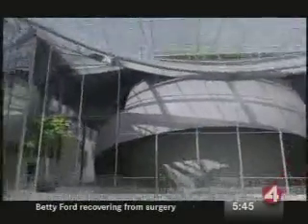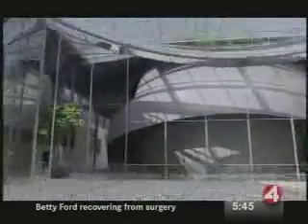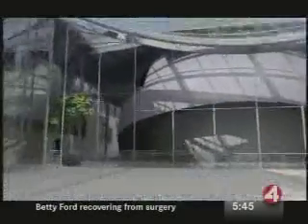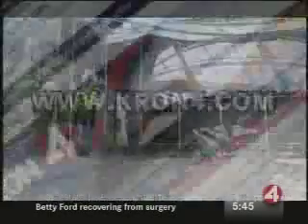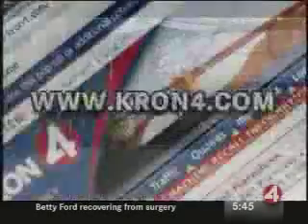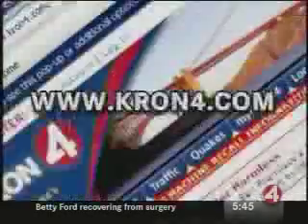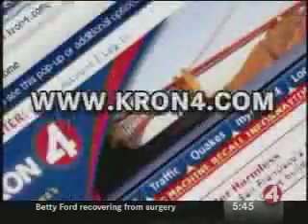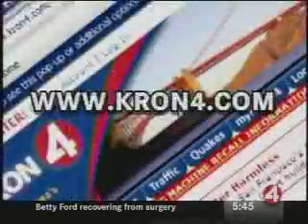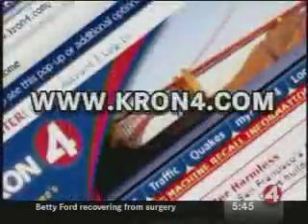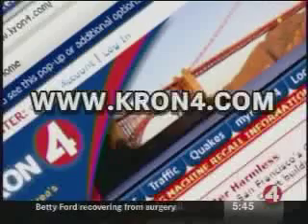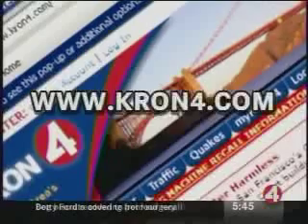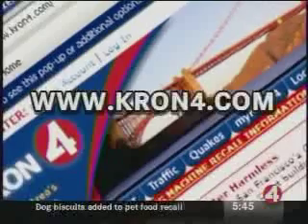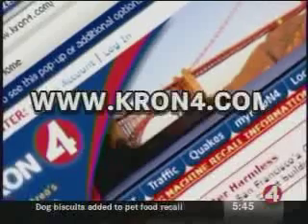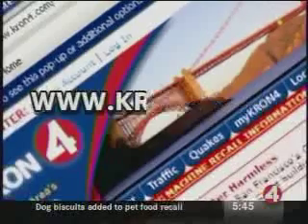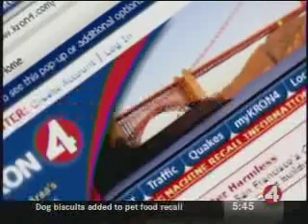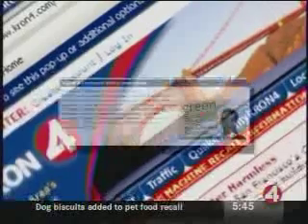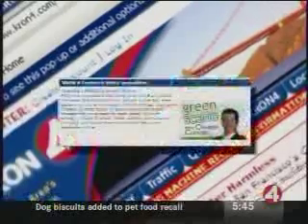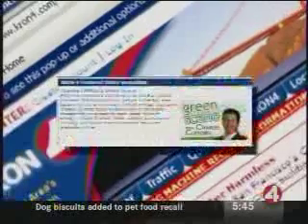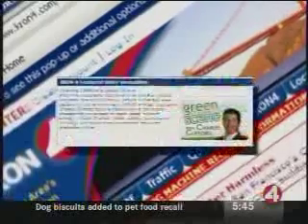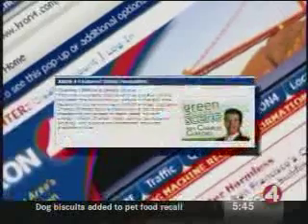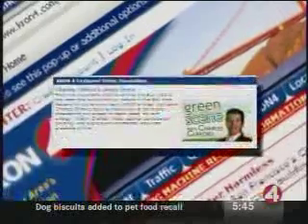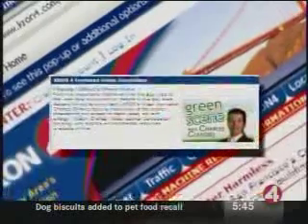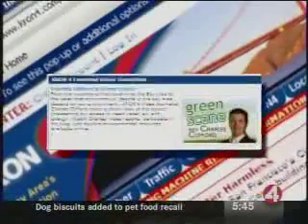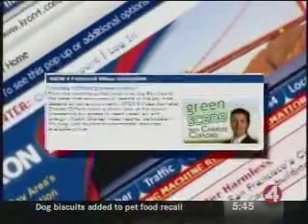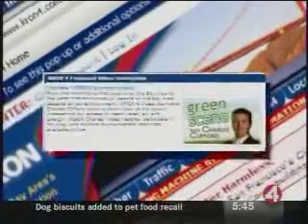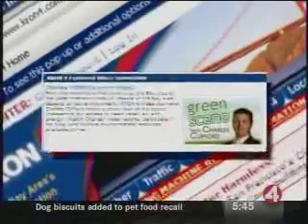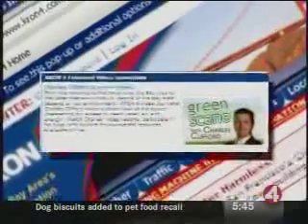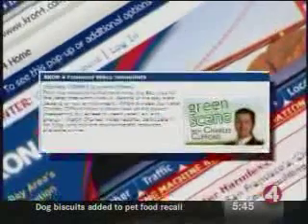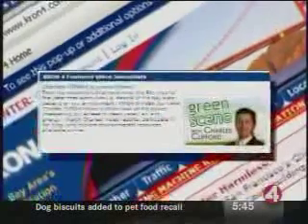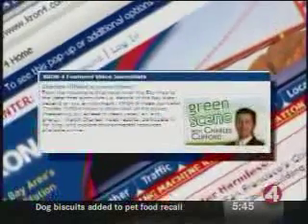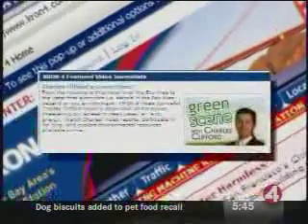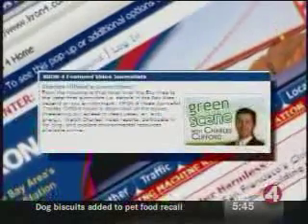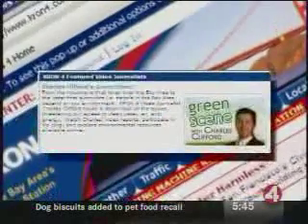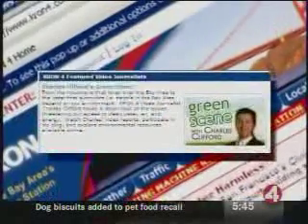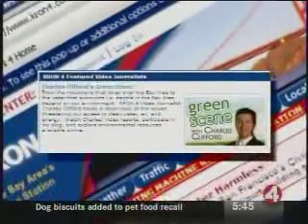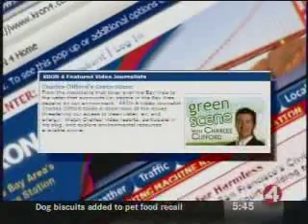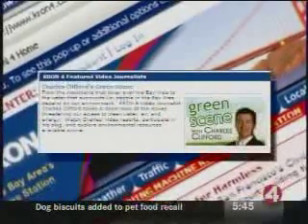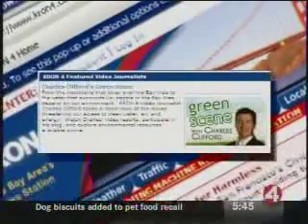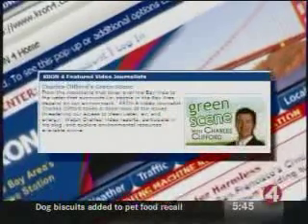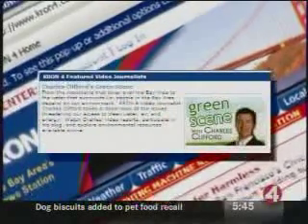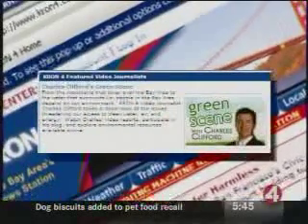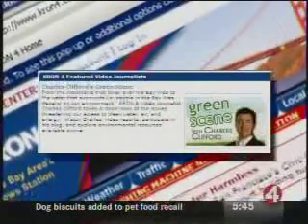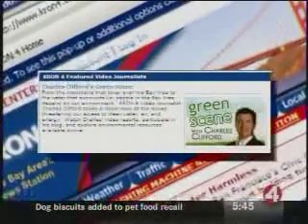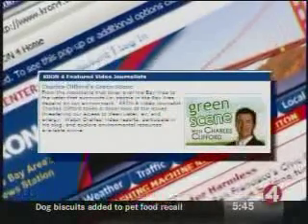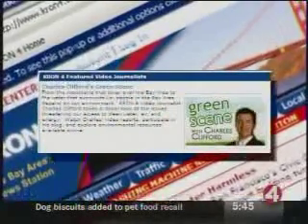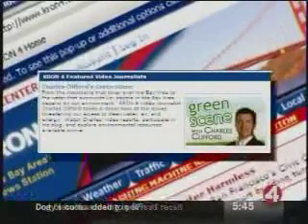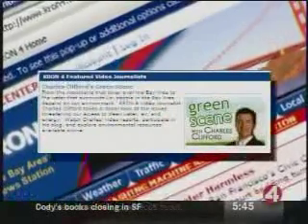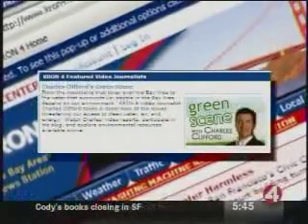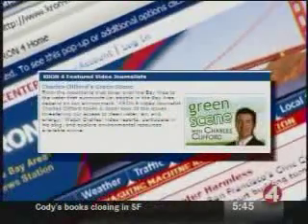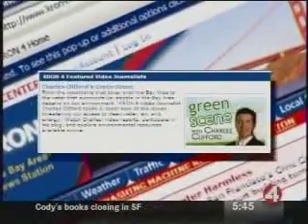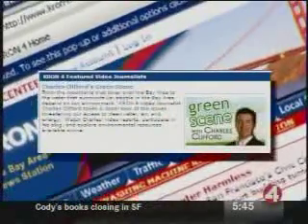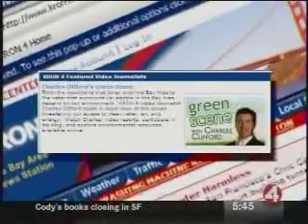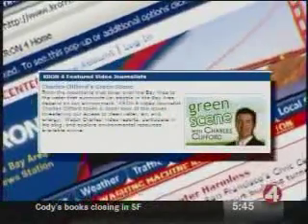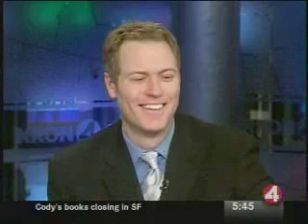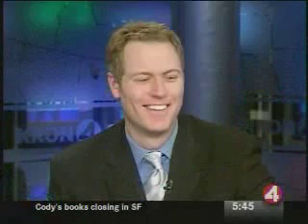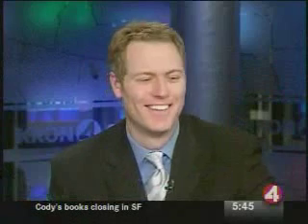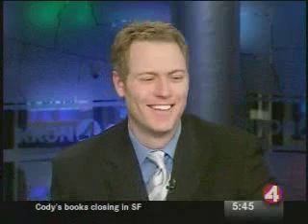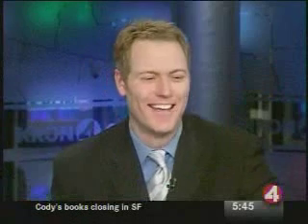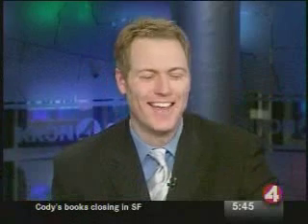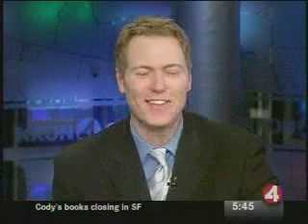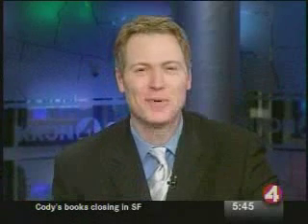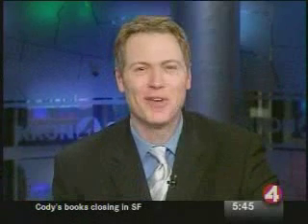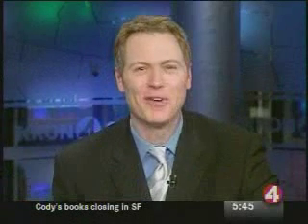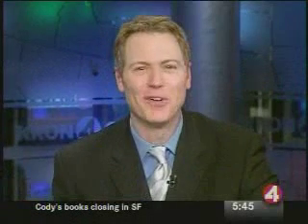If you want to watch this story again, check out cron4.com and click on the green scene. In San Francisco, Charles Clifford, Con4 News.